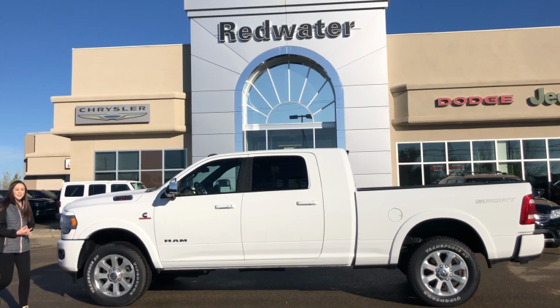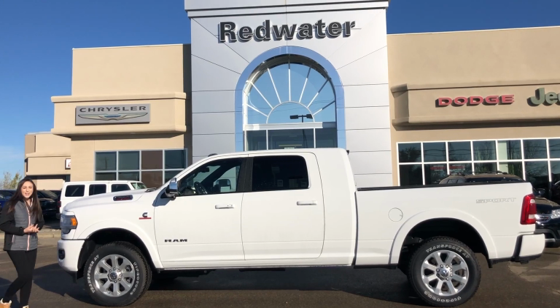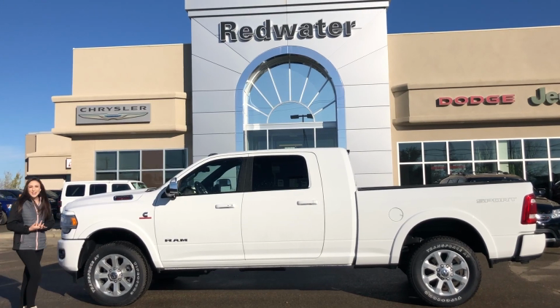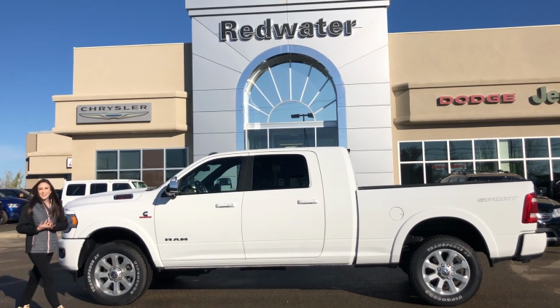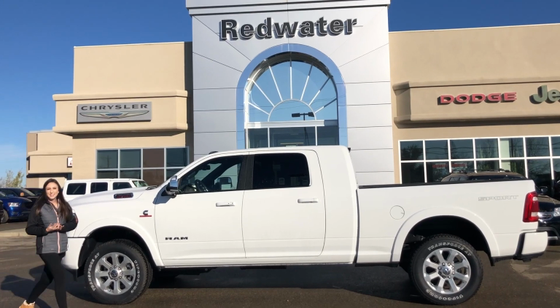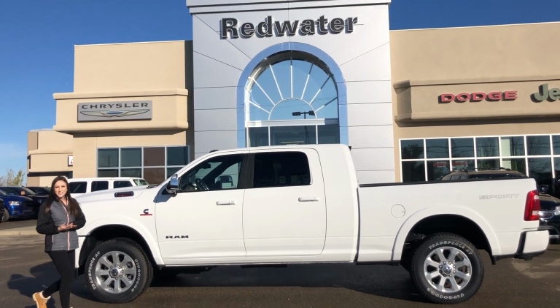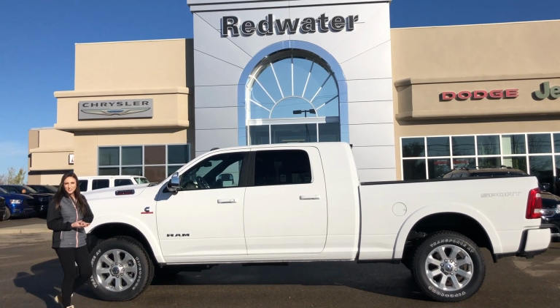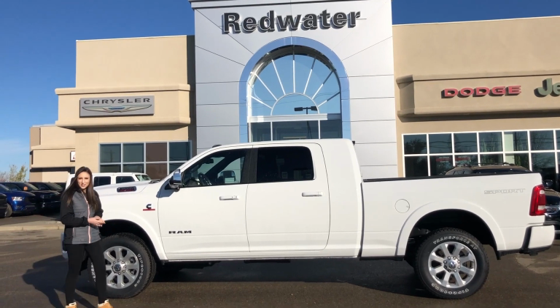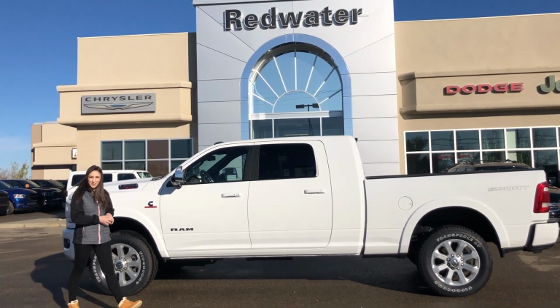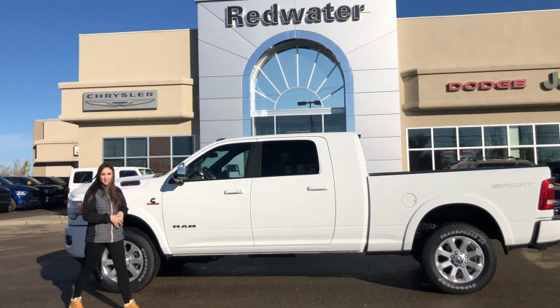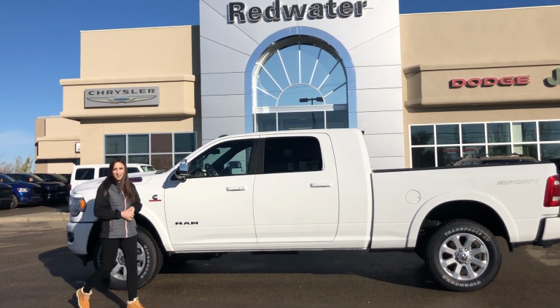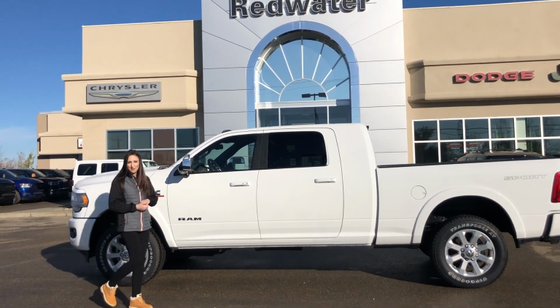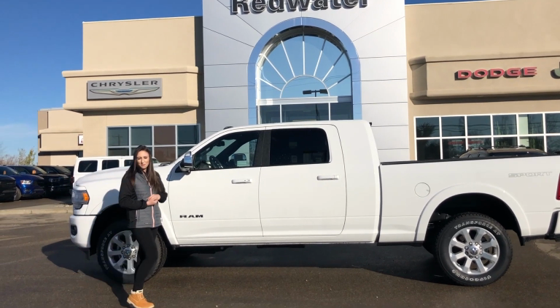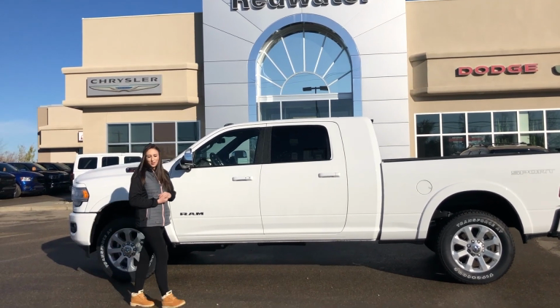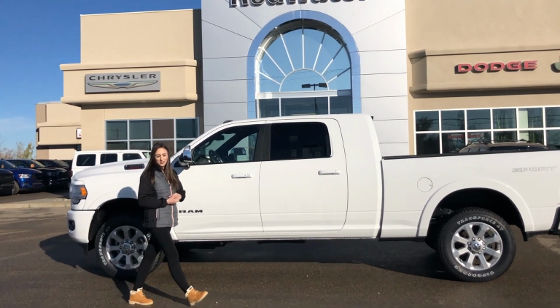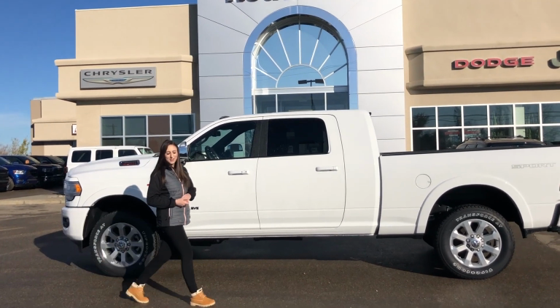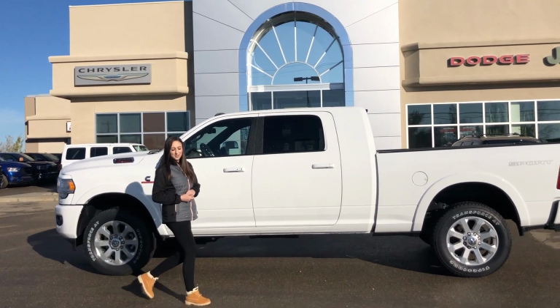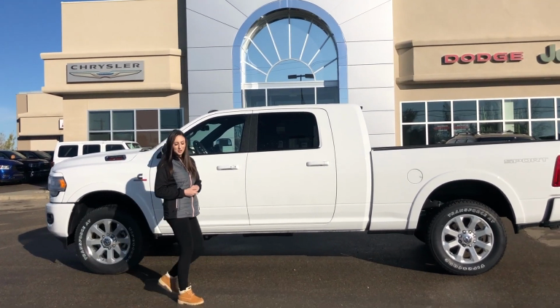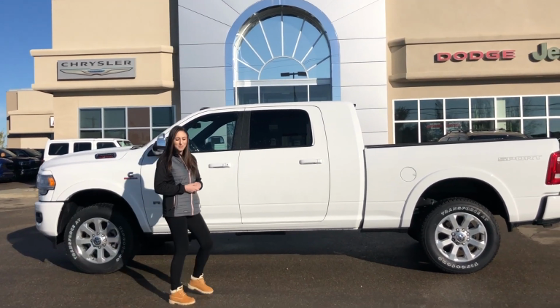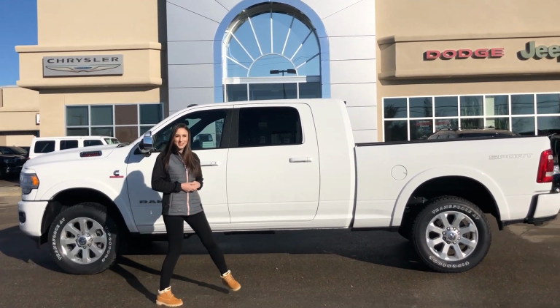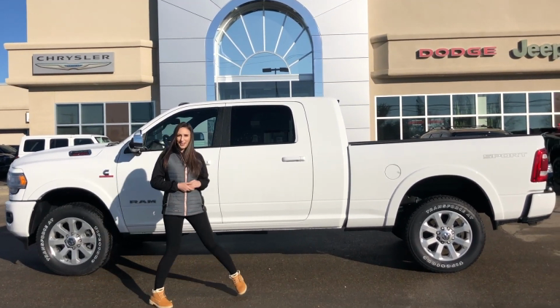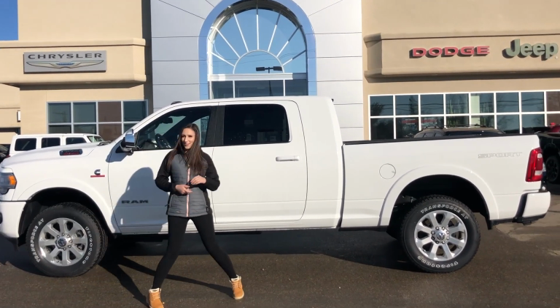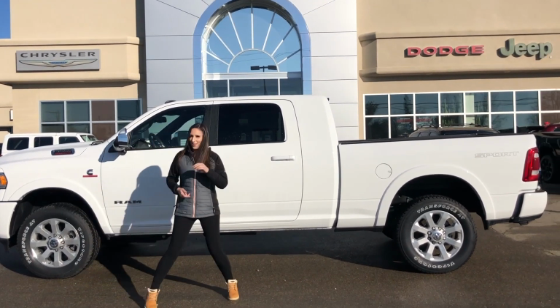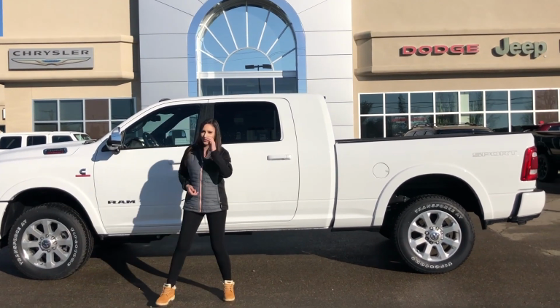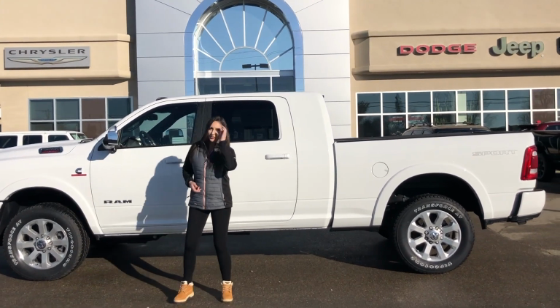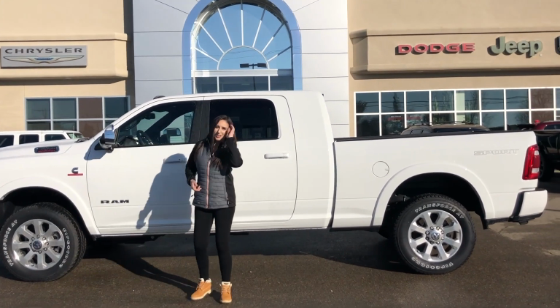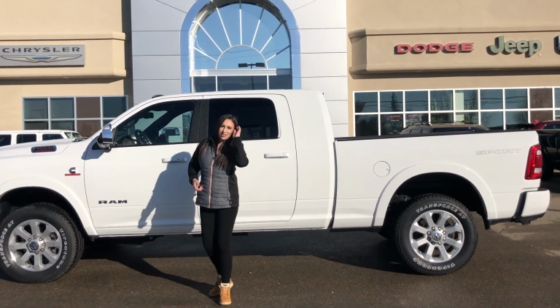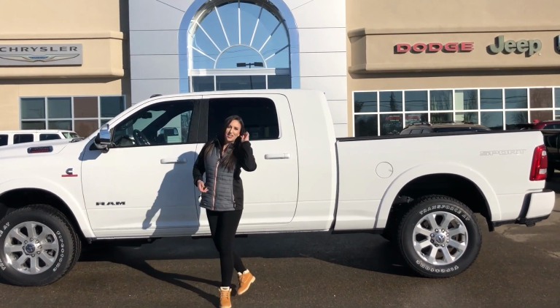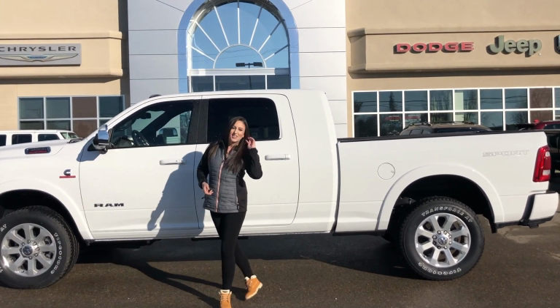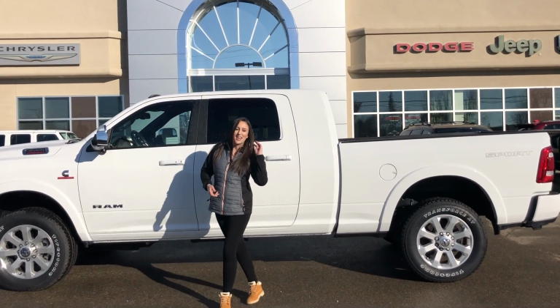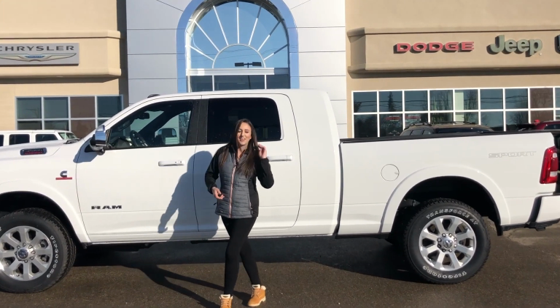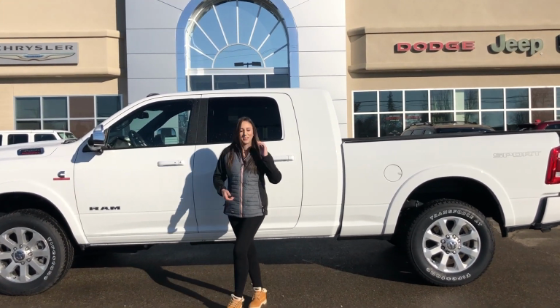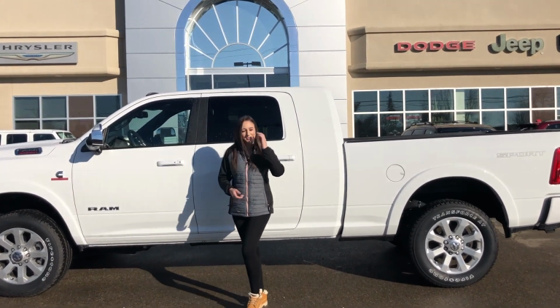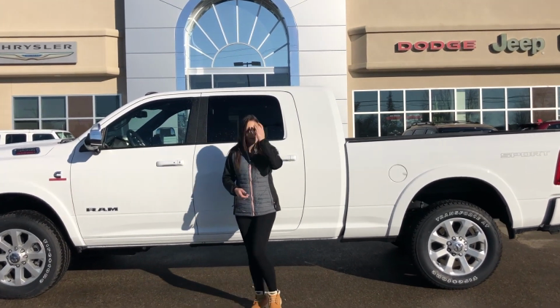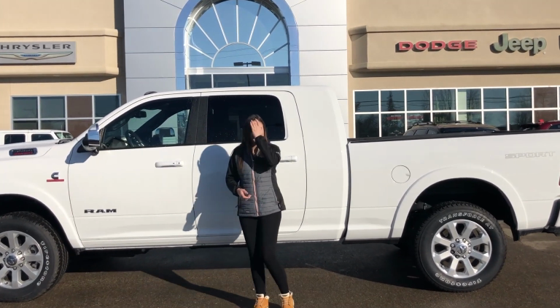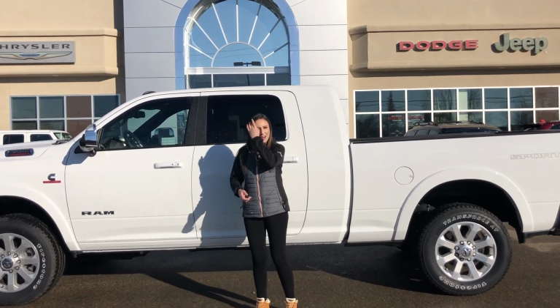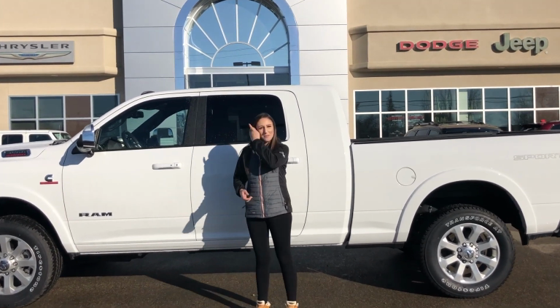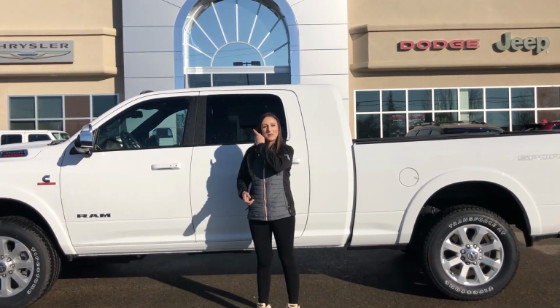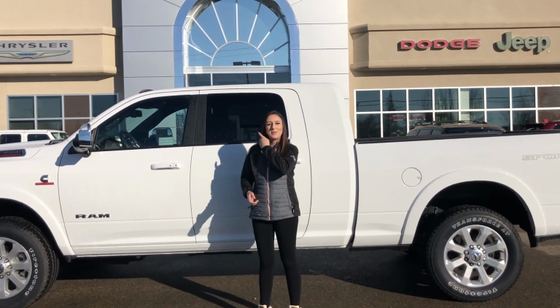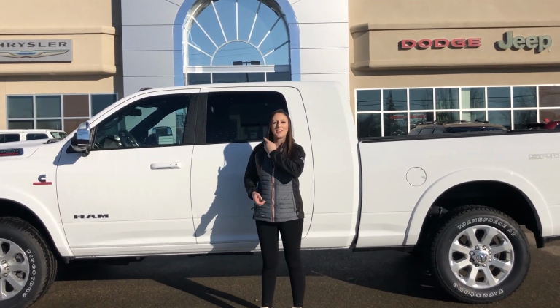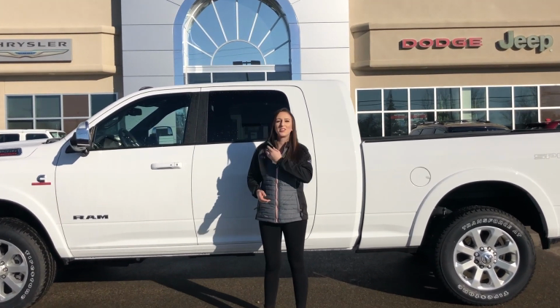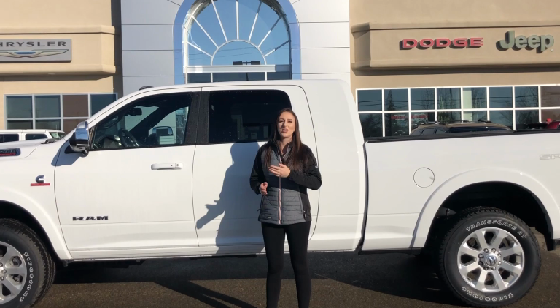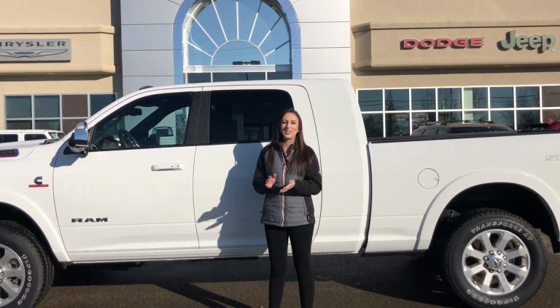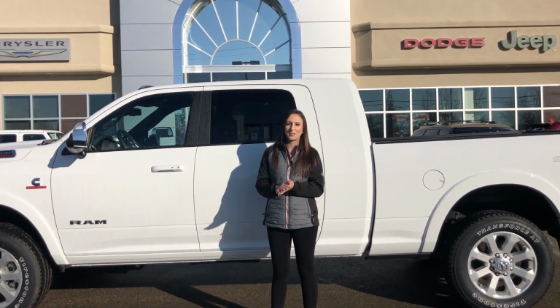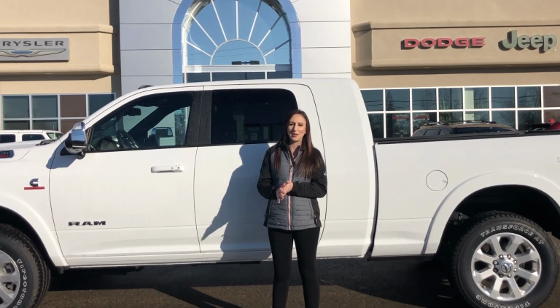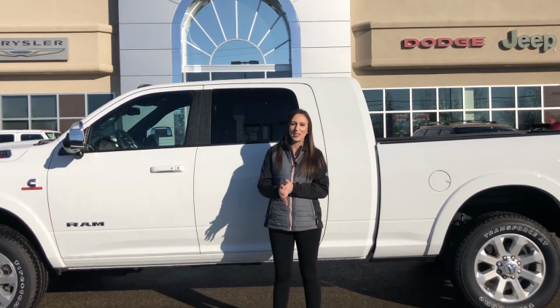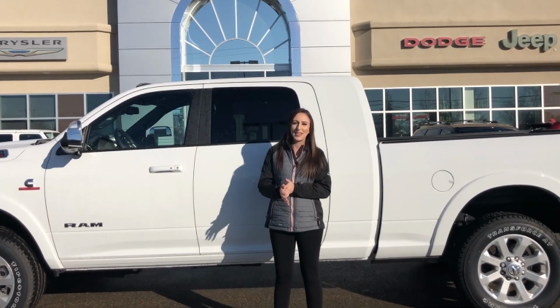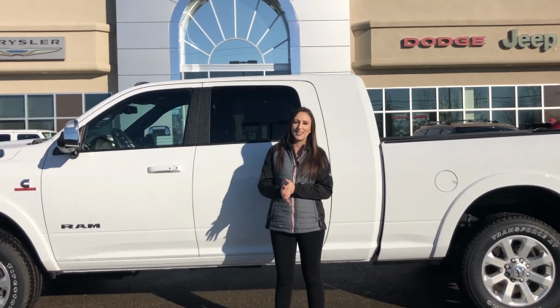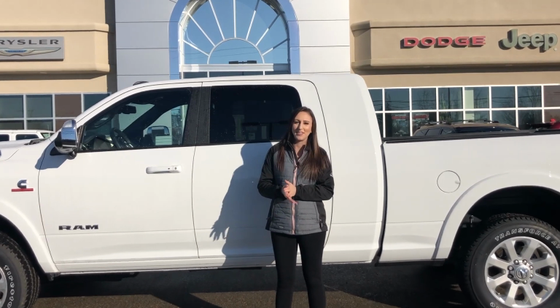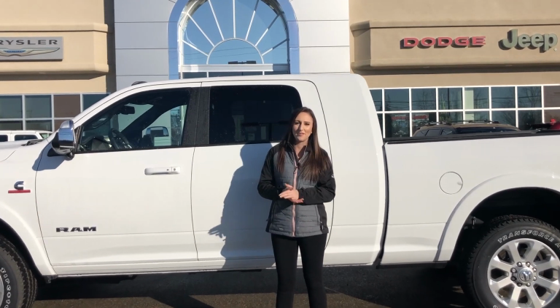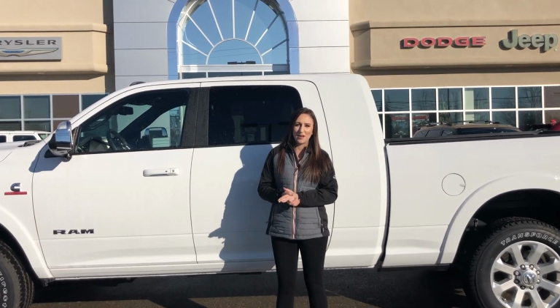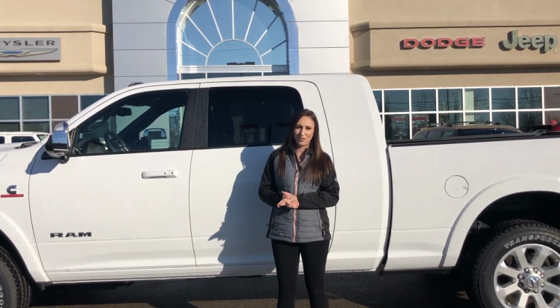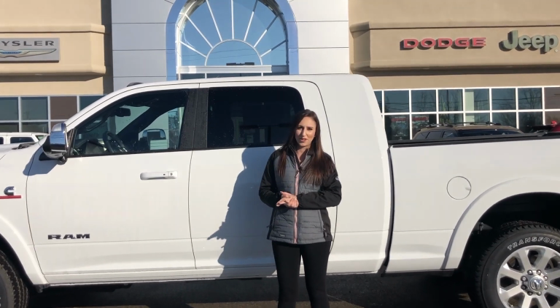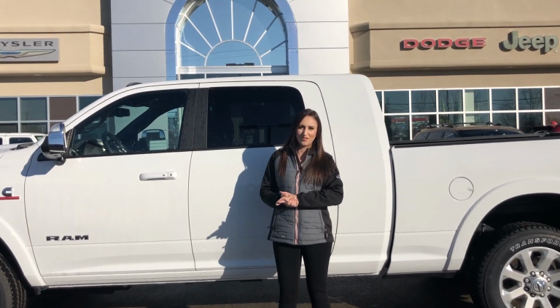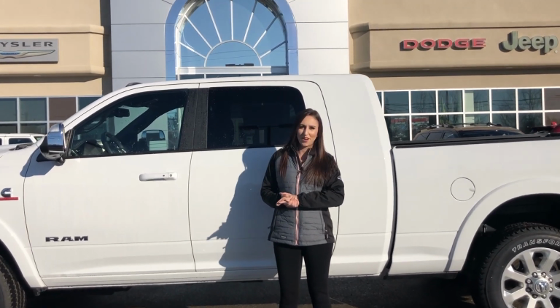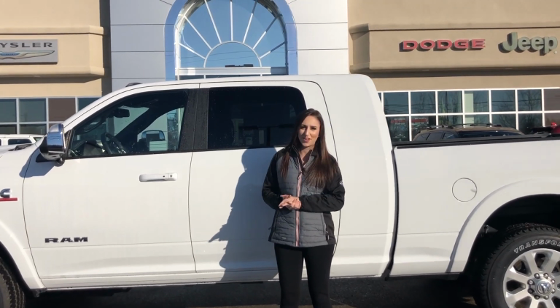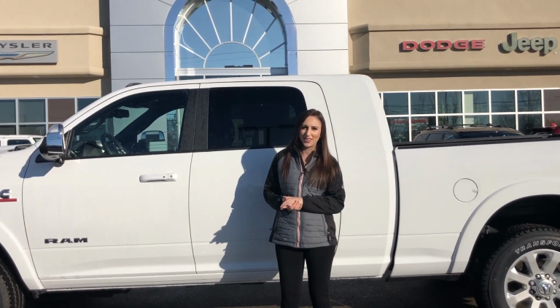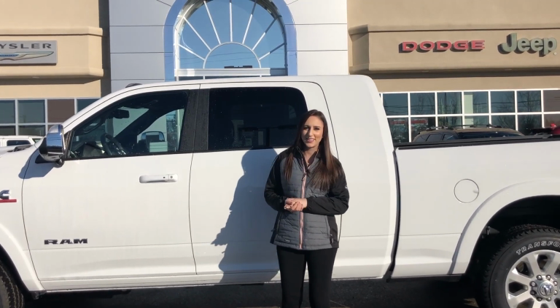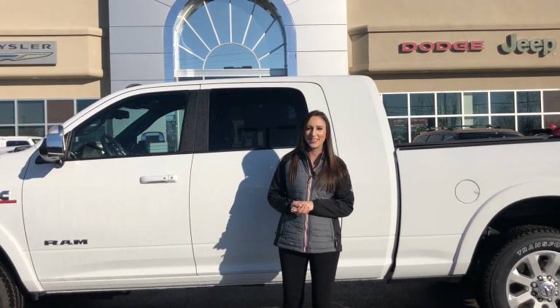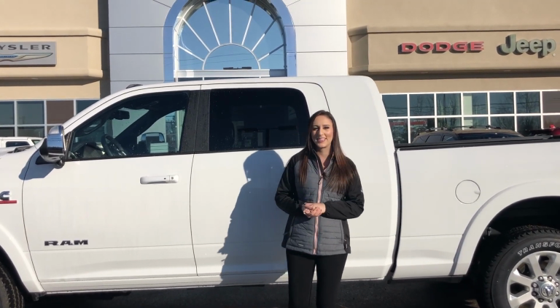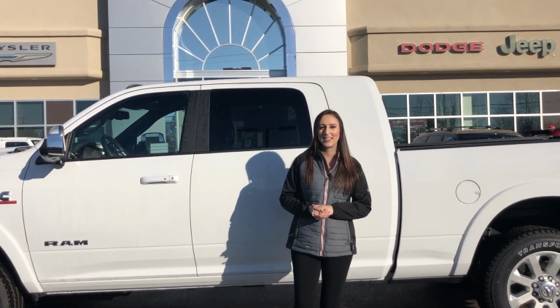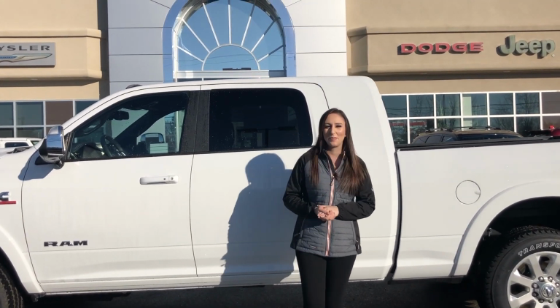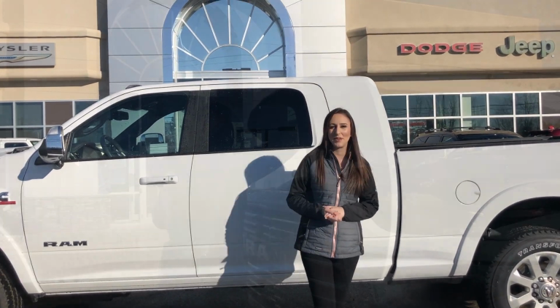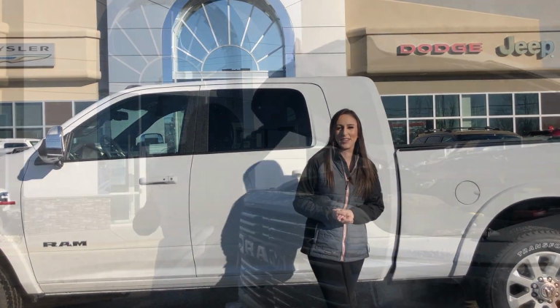Hey guys, it's Jill down at Redwater Dodge, home of the $10 oil change and rig ready ramps. I'm here to show you this 2019 Ram 3500, so let's take a peek.